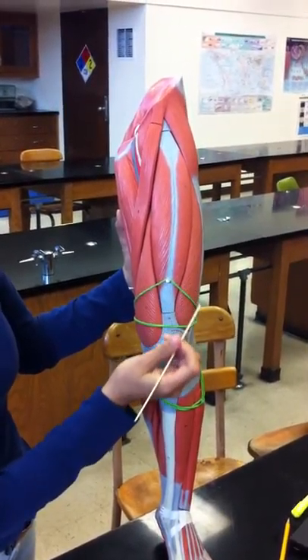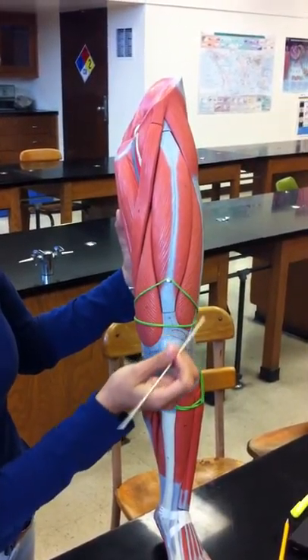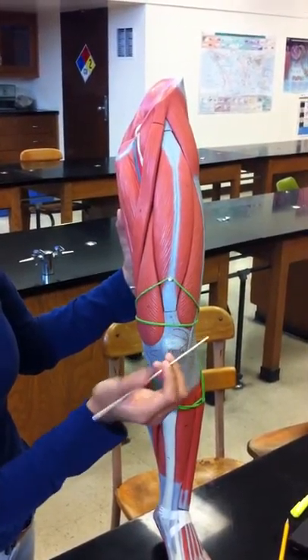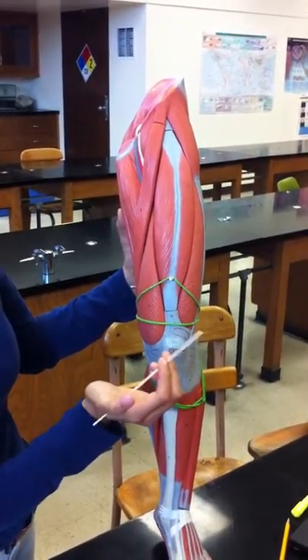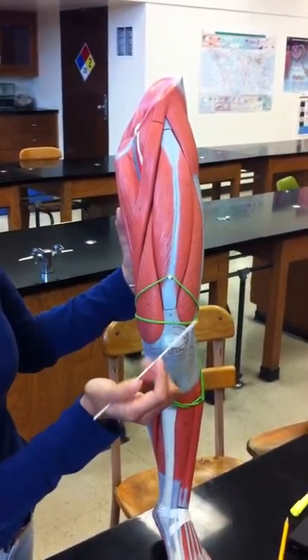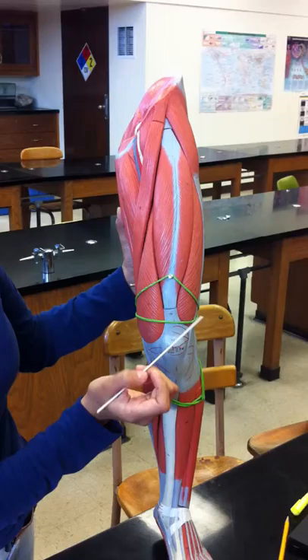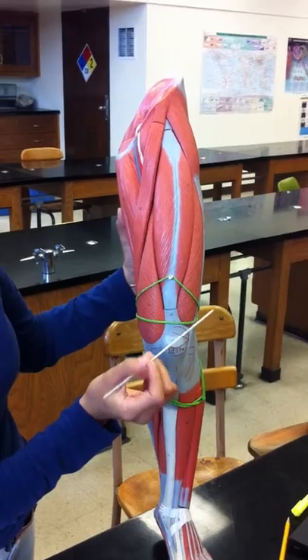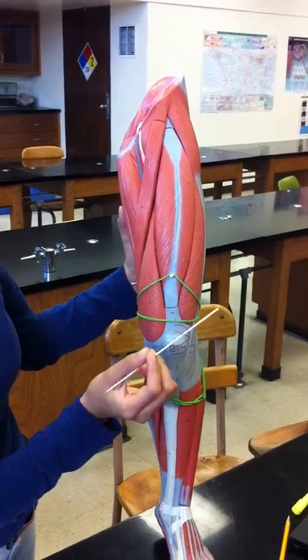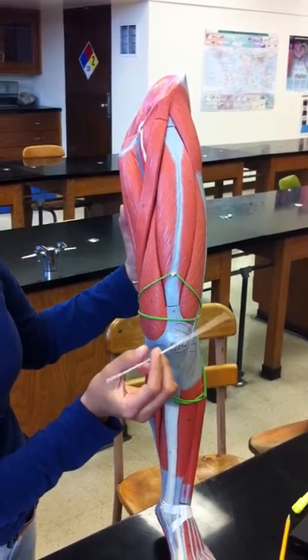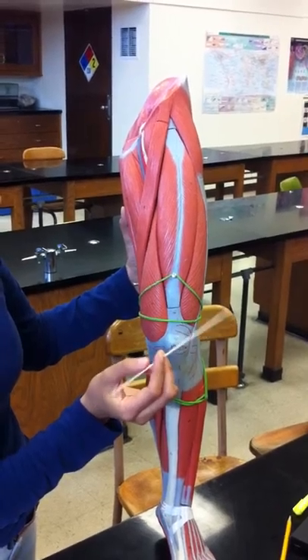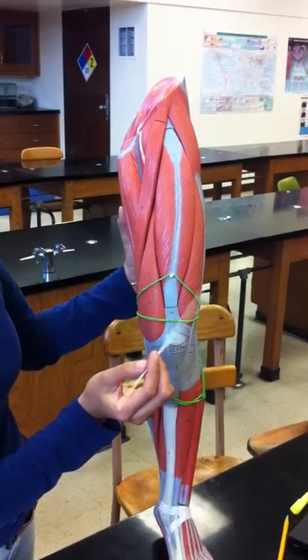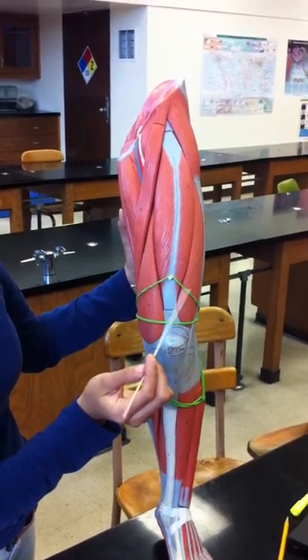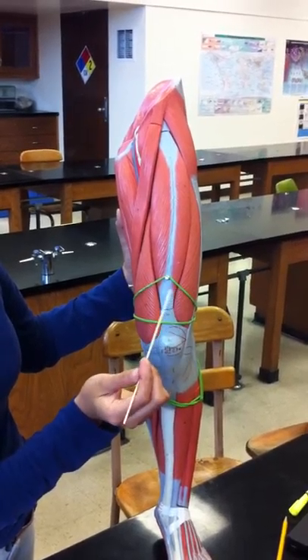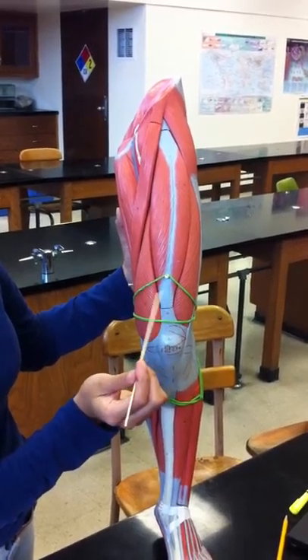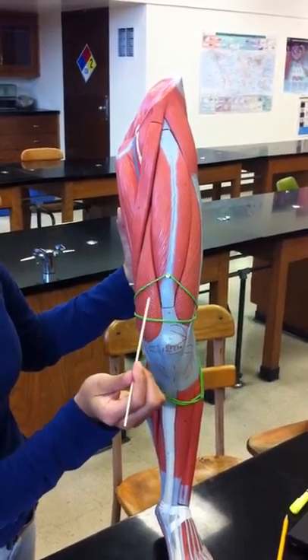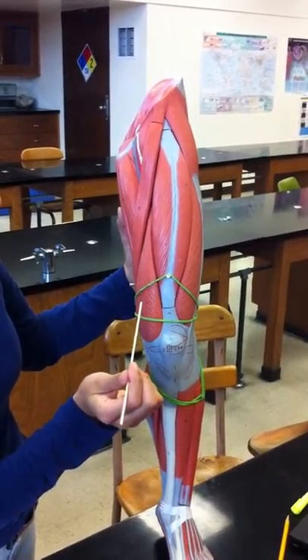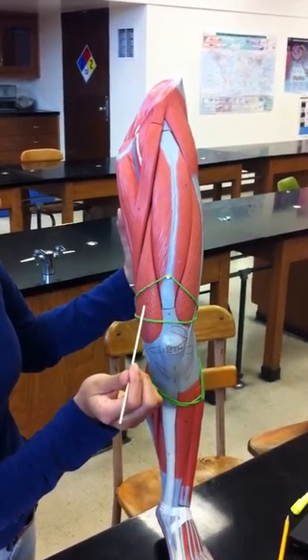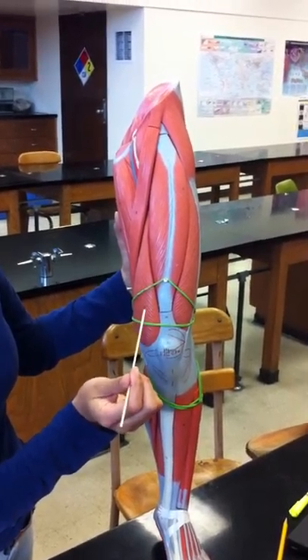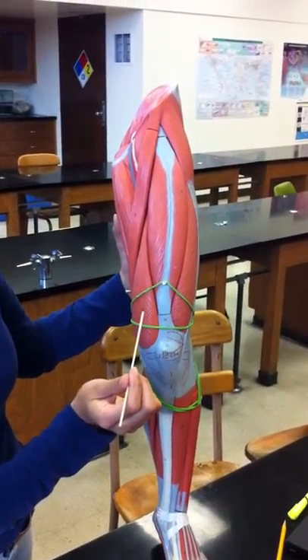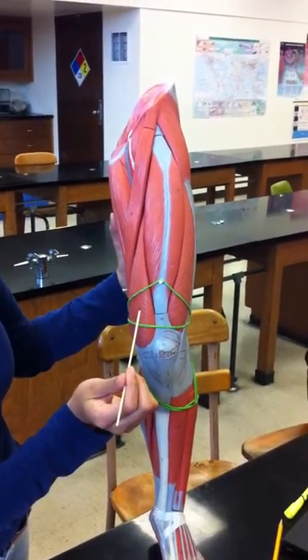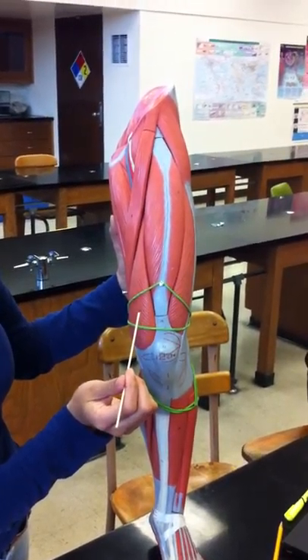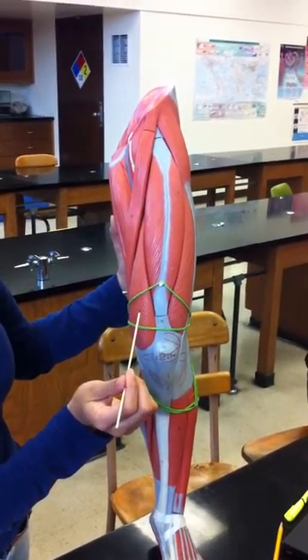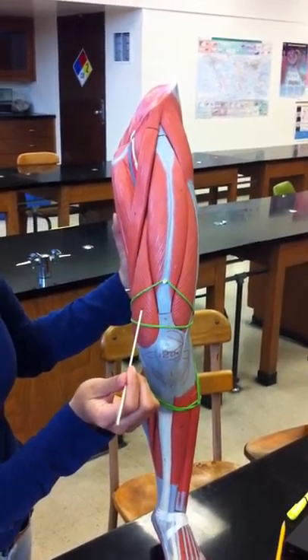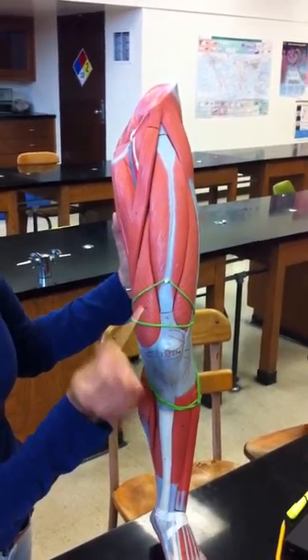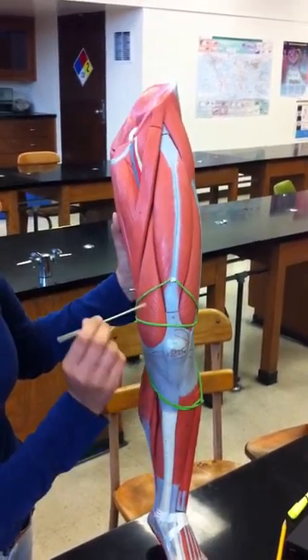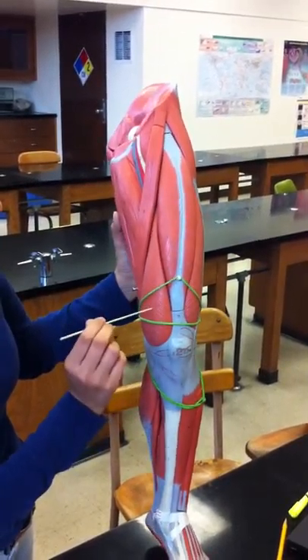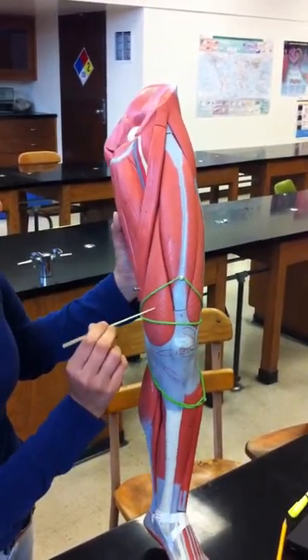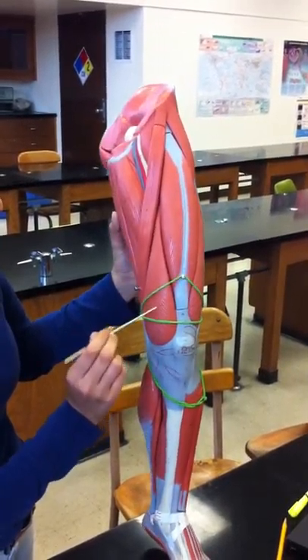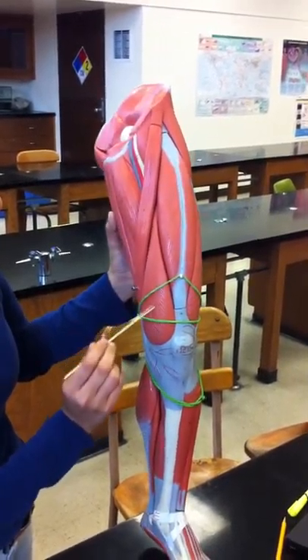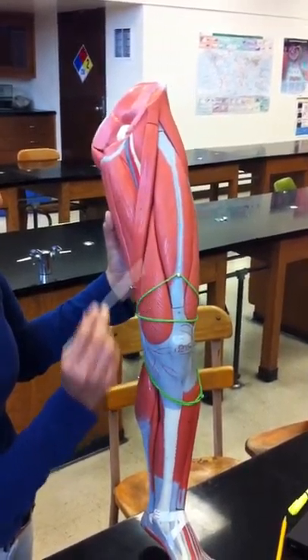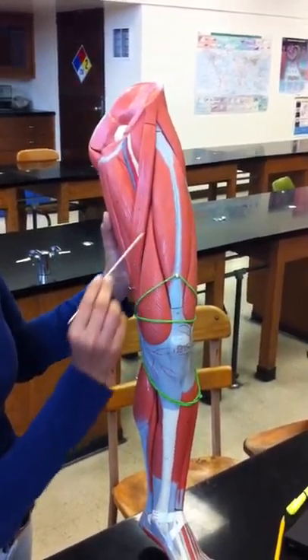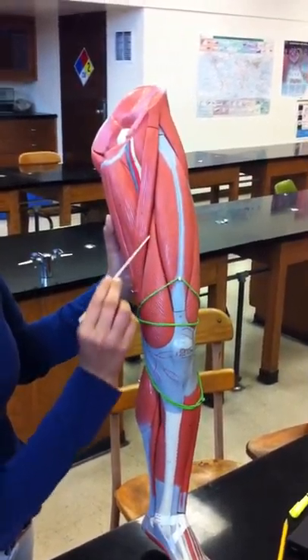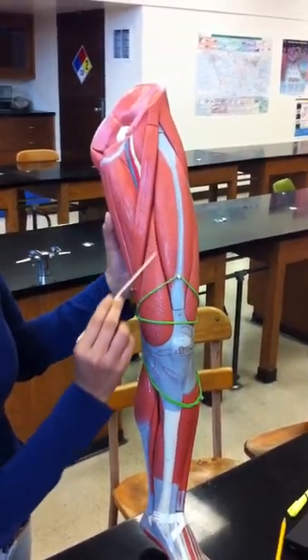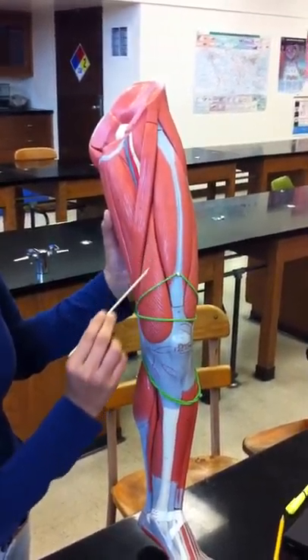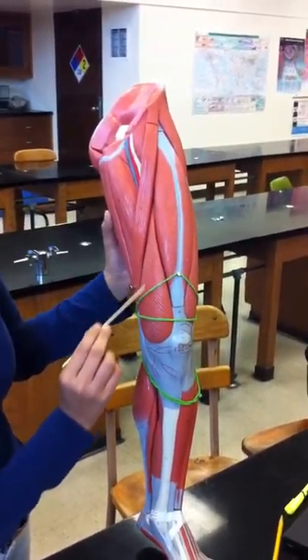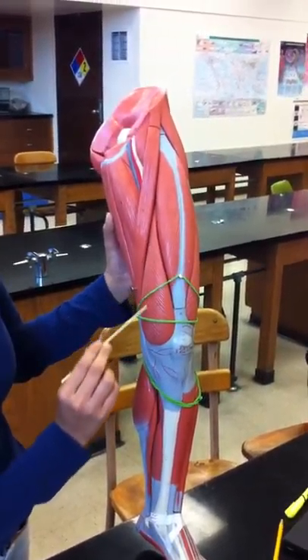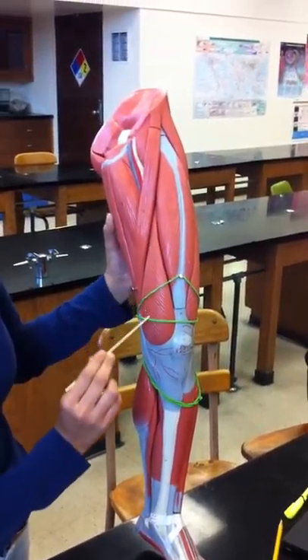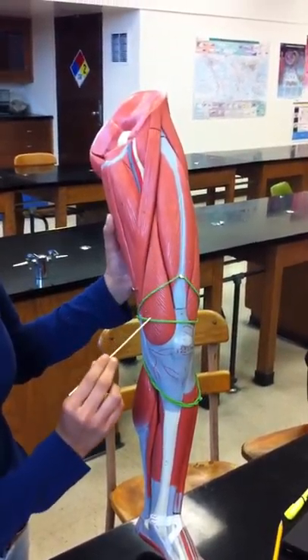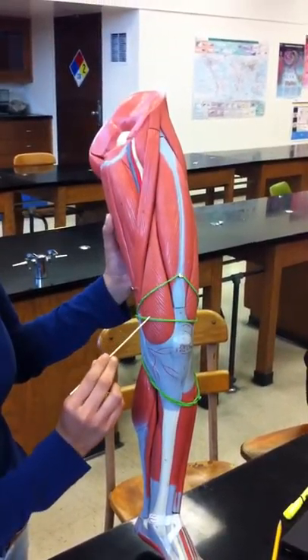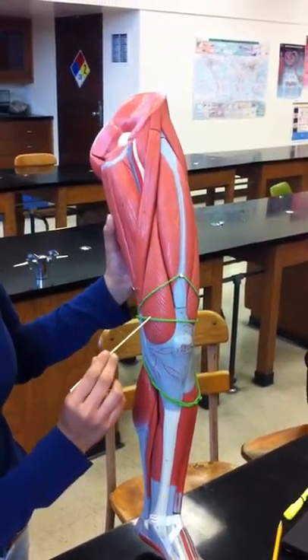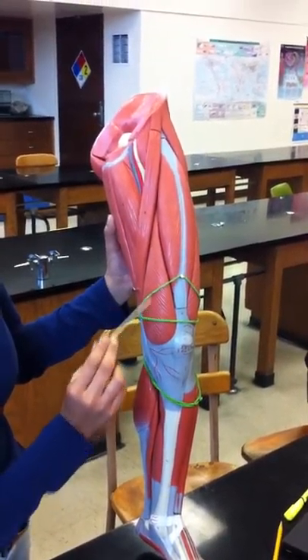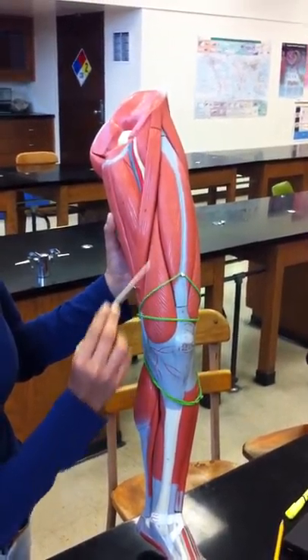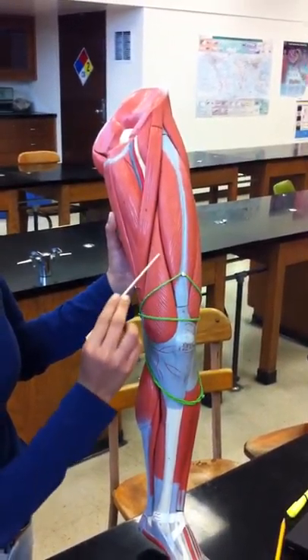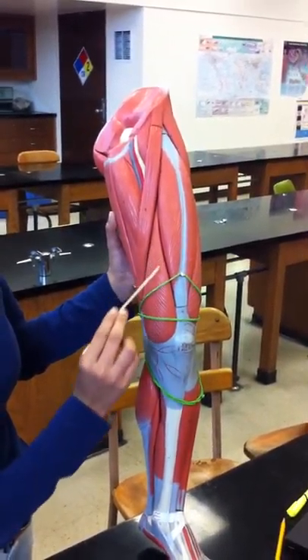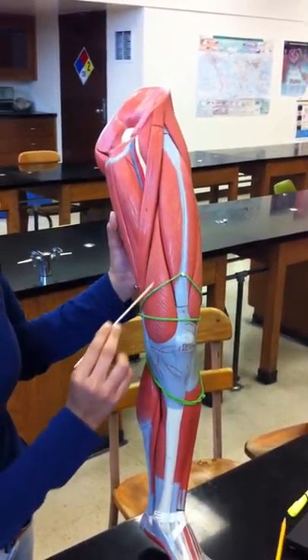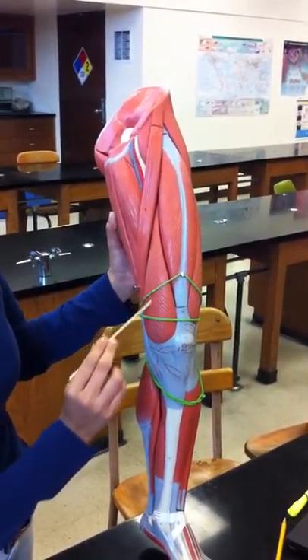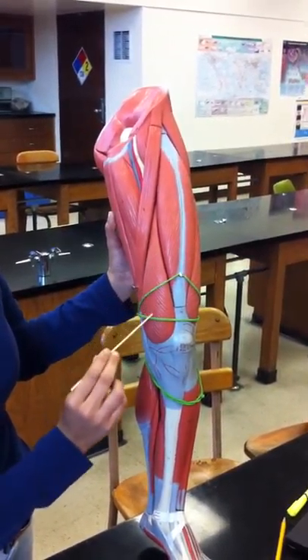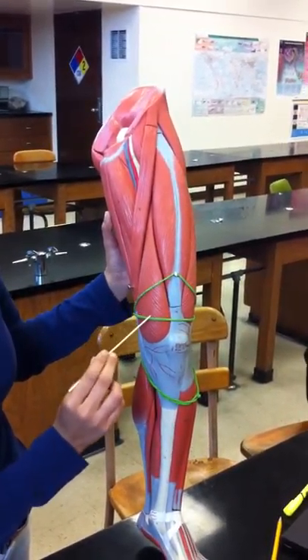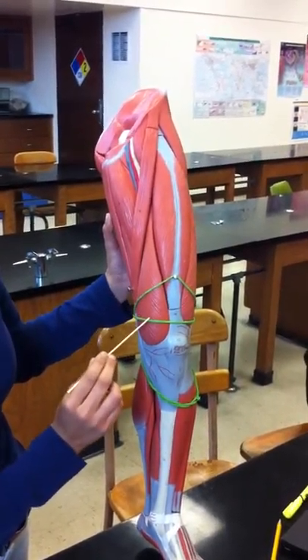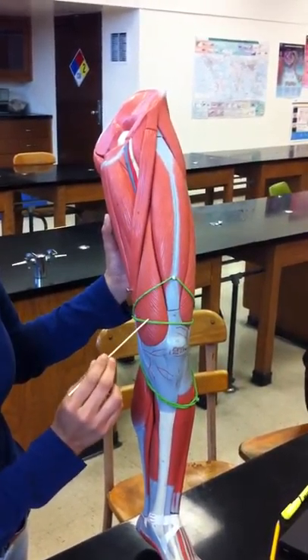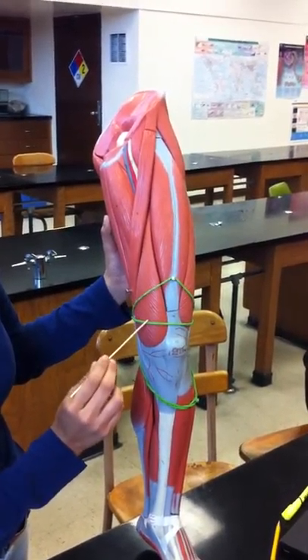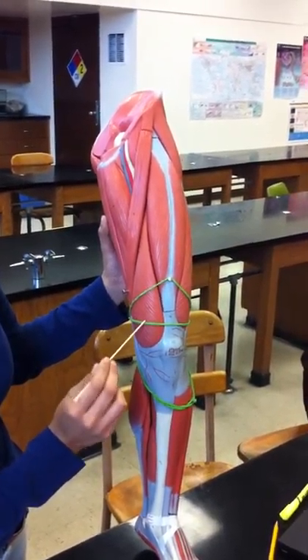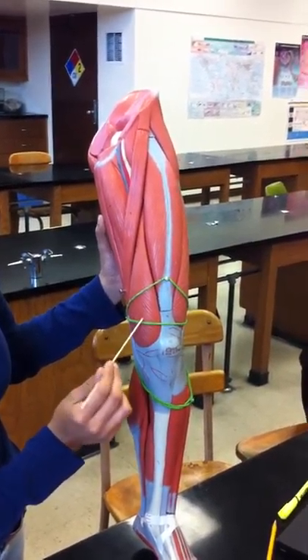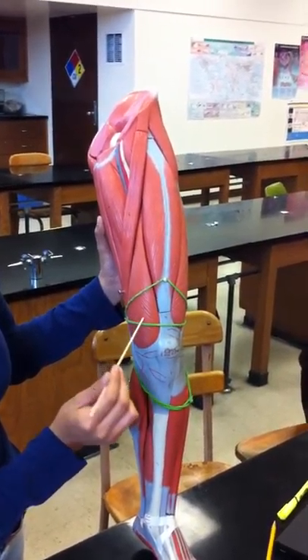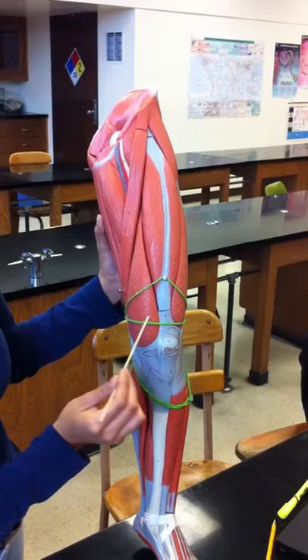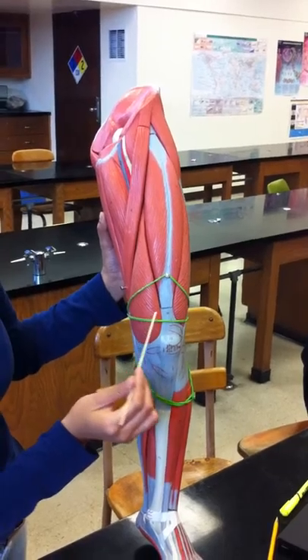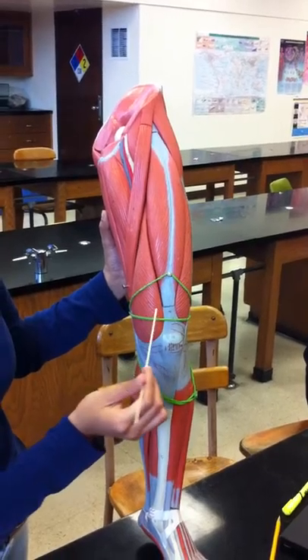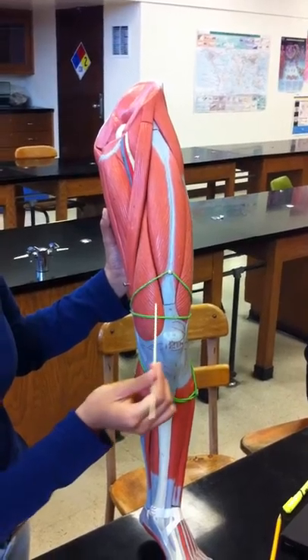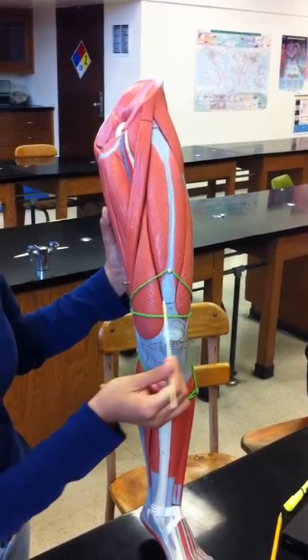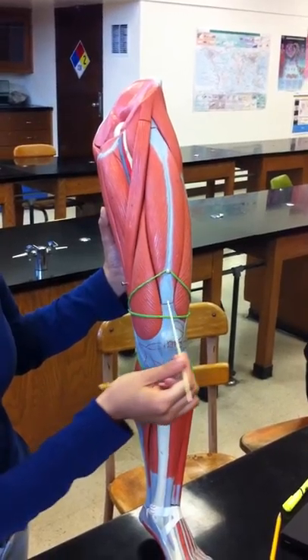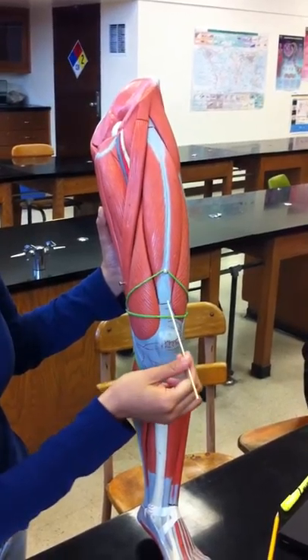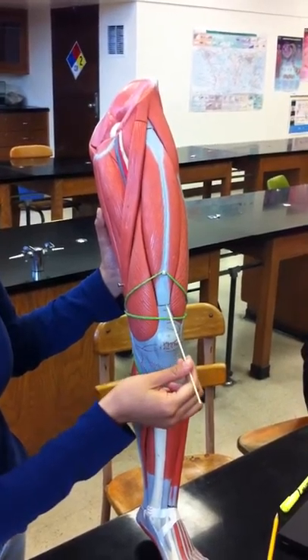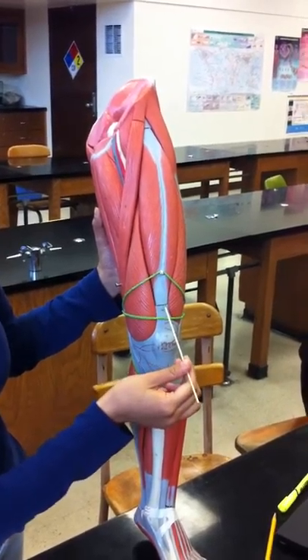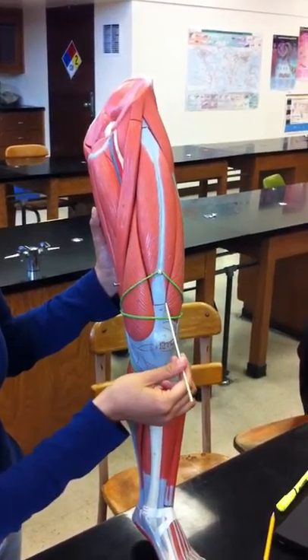Vastus medialis — this one. And vastus intermedius — this is underneath.